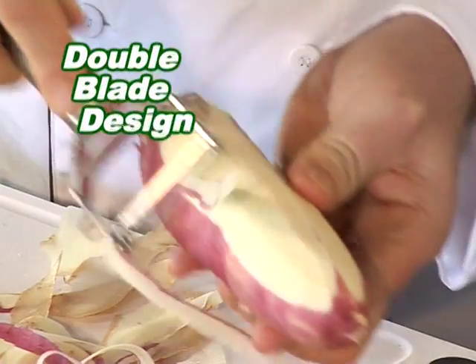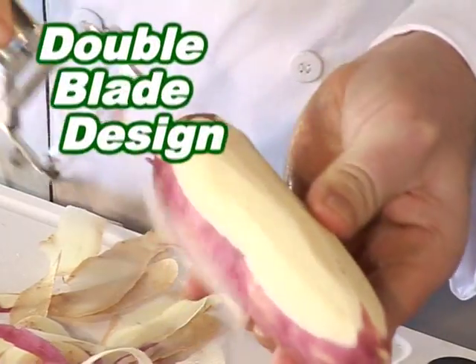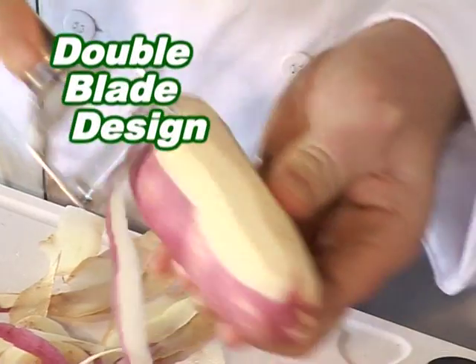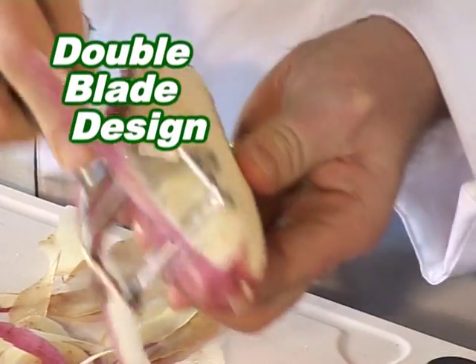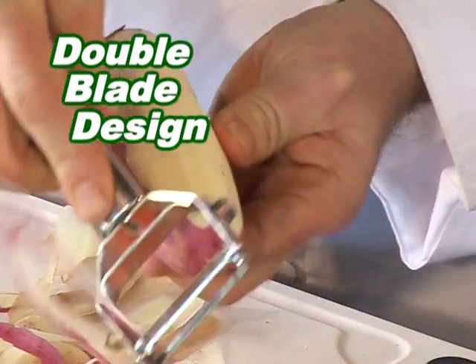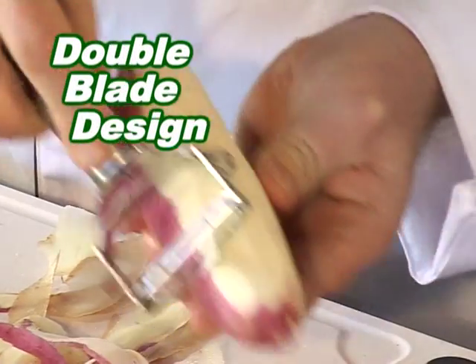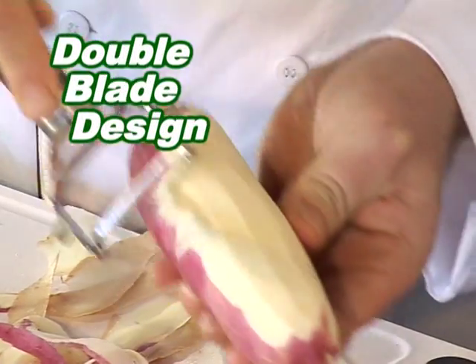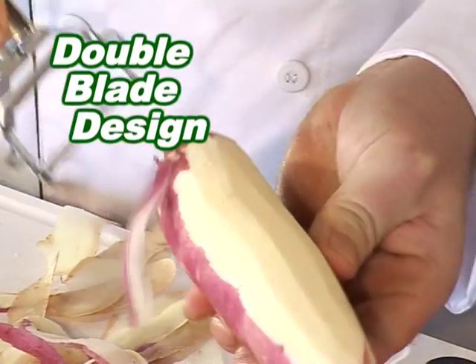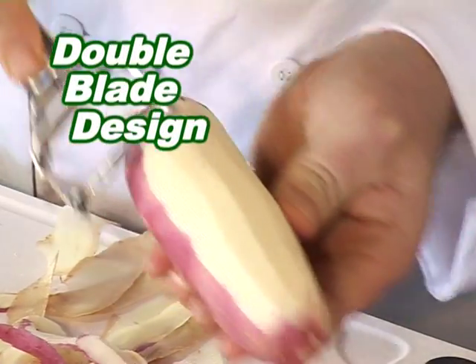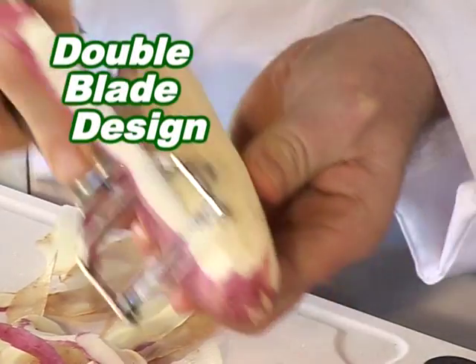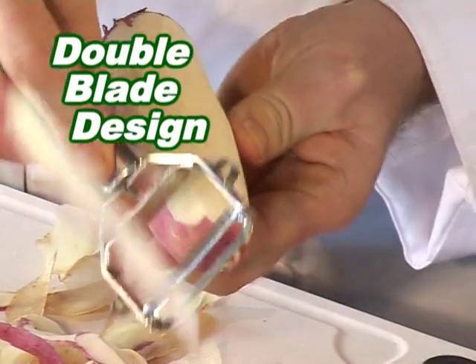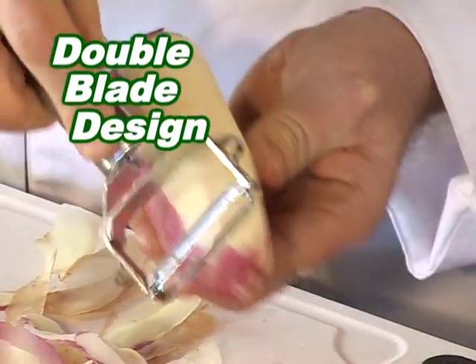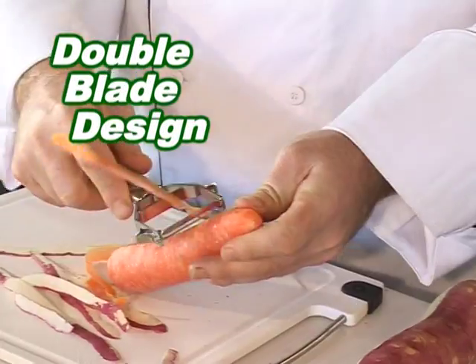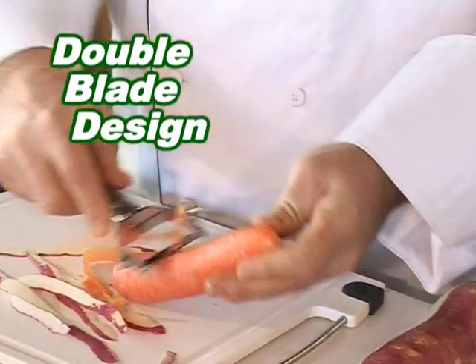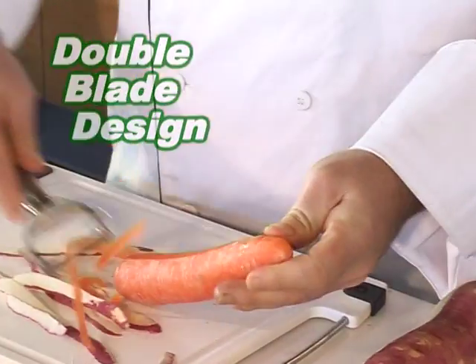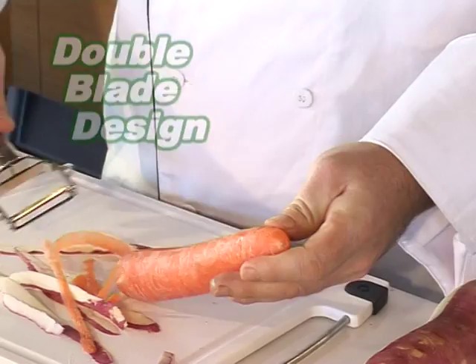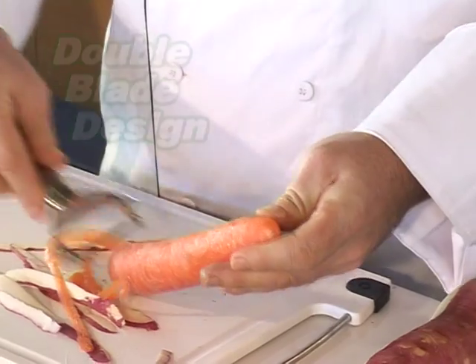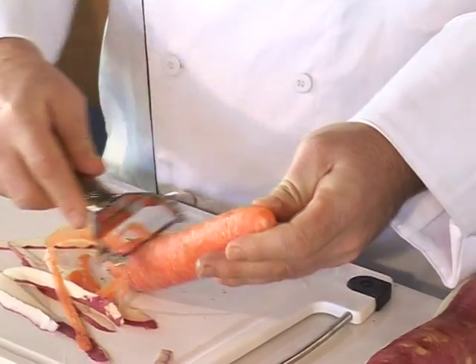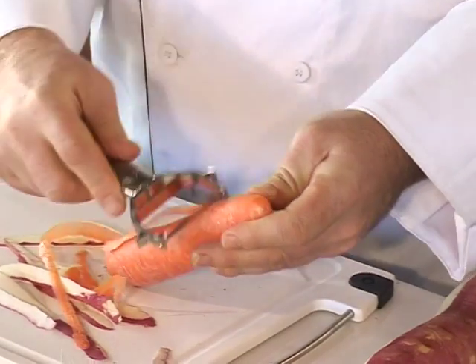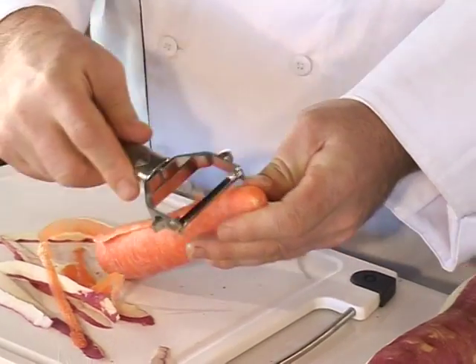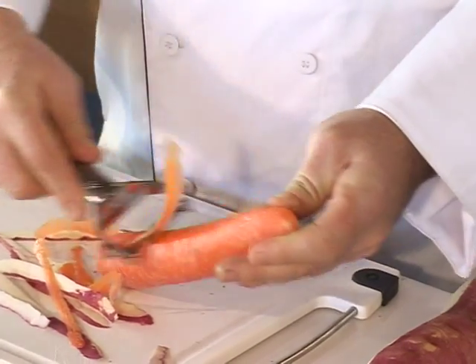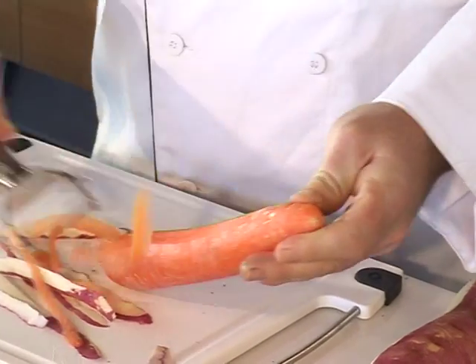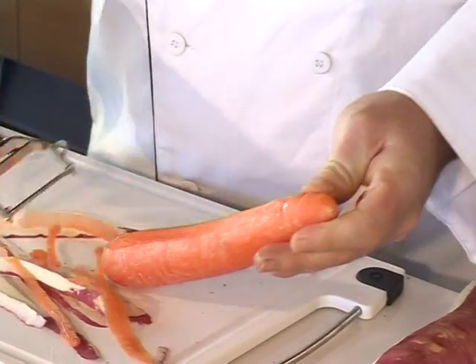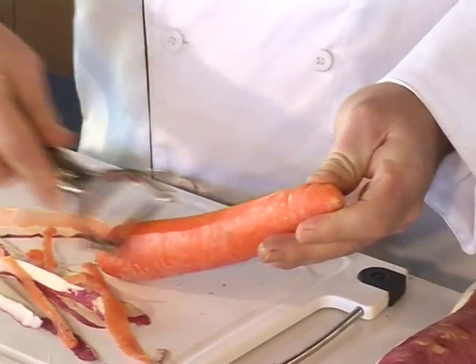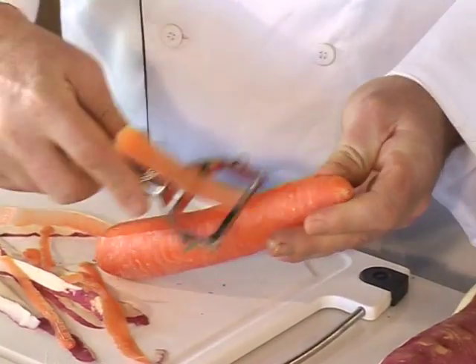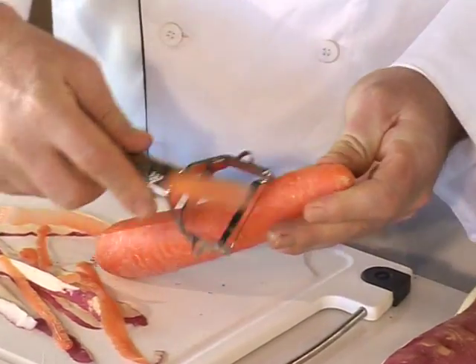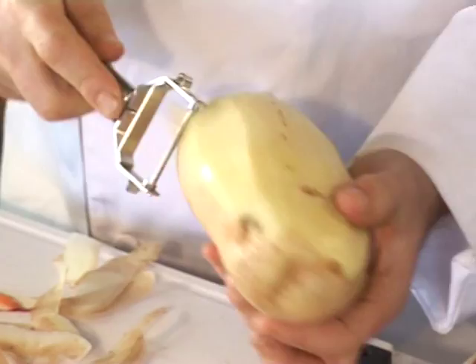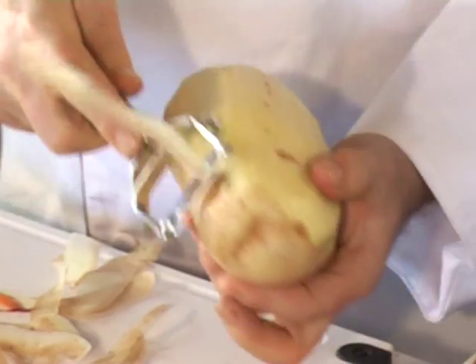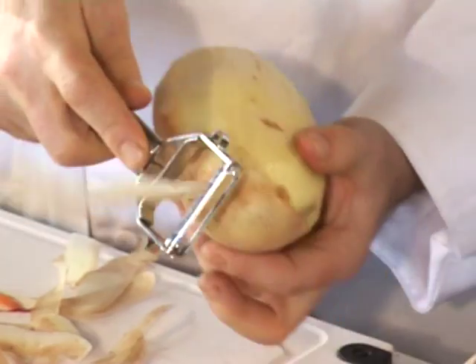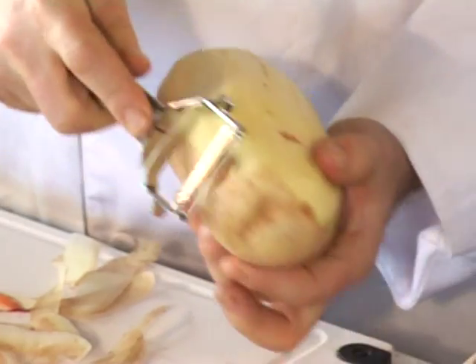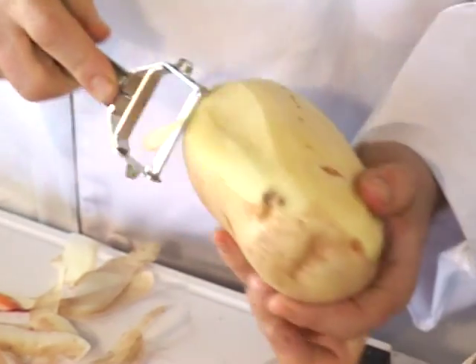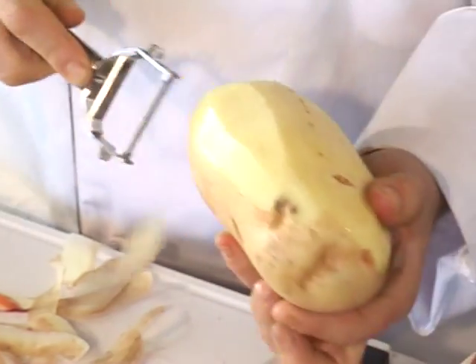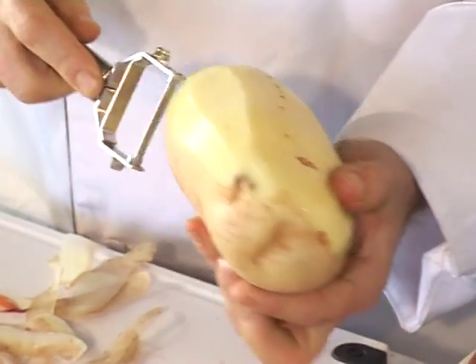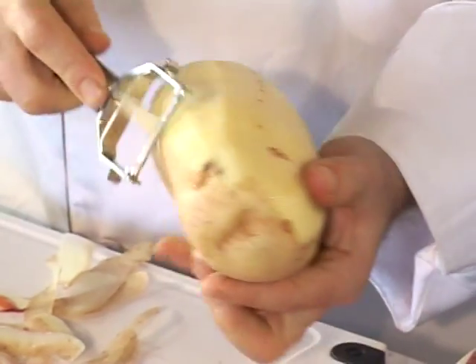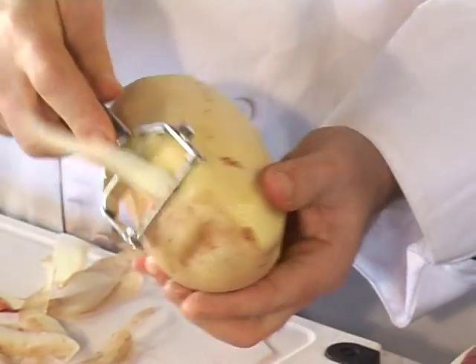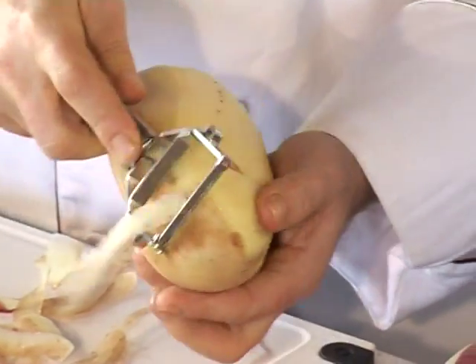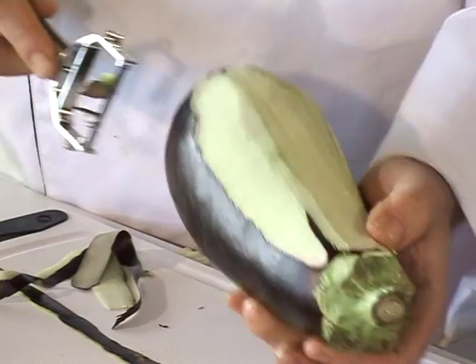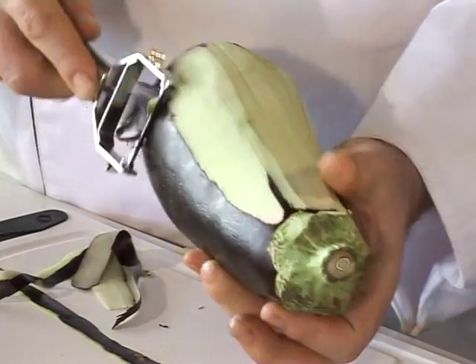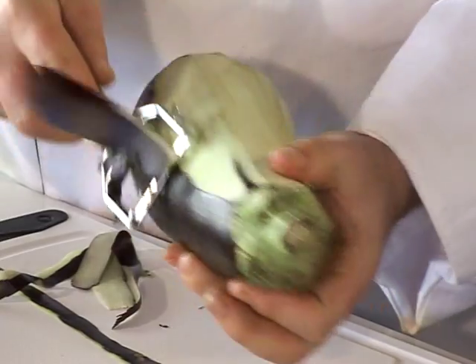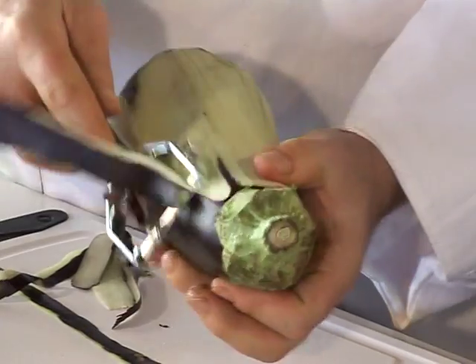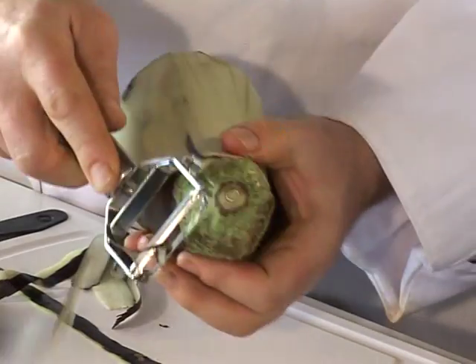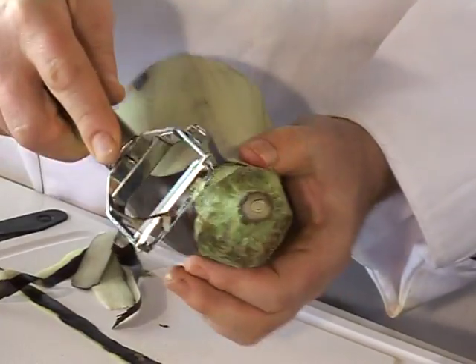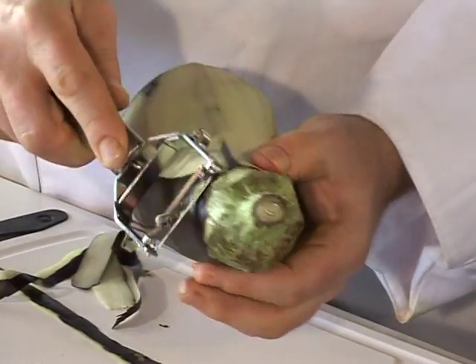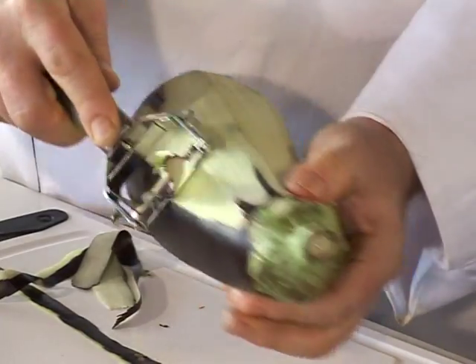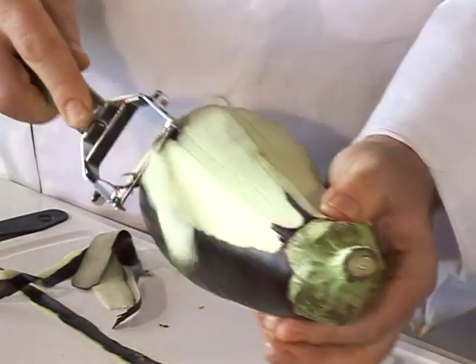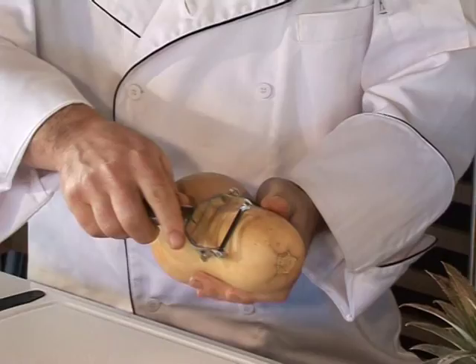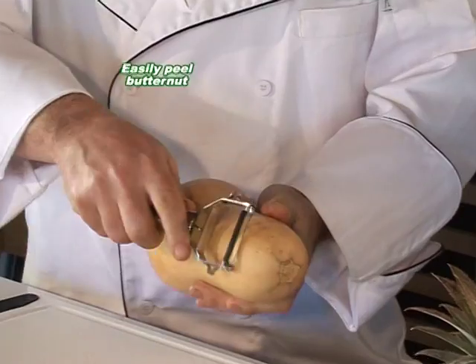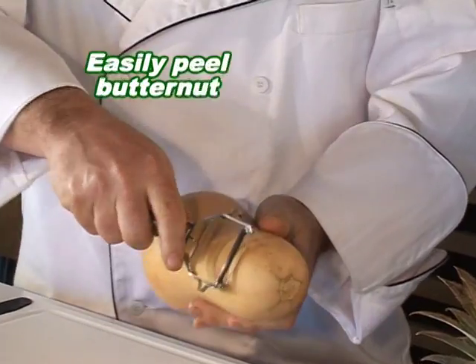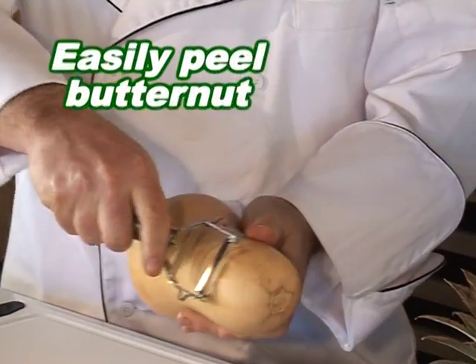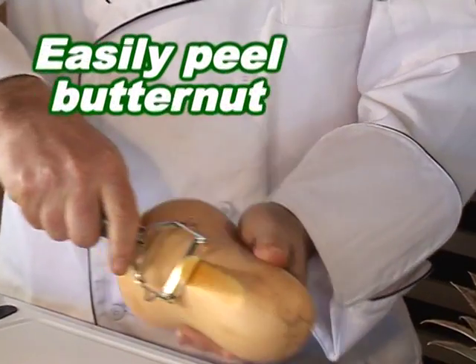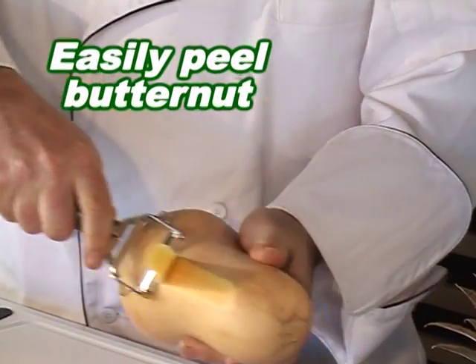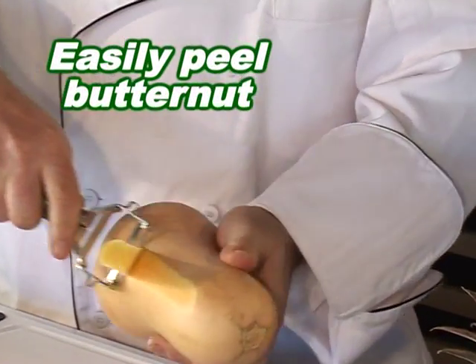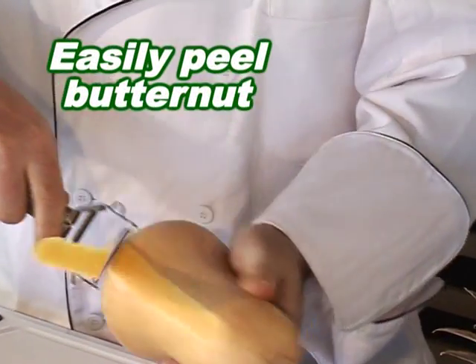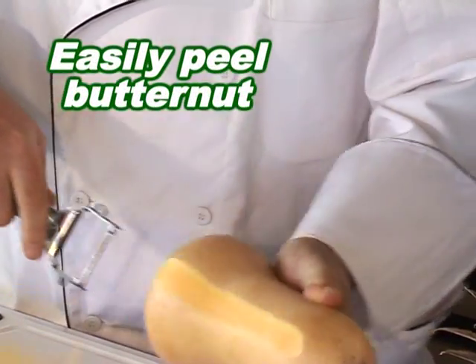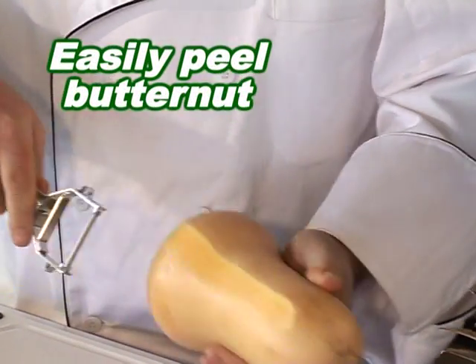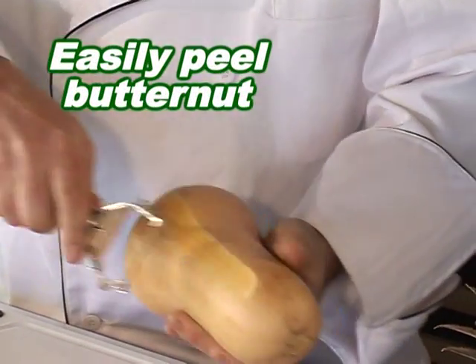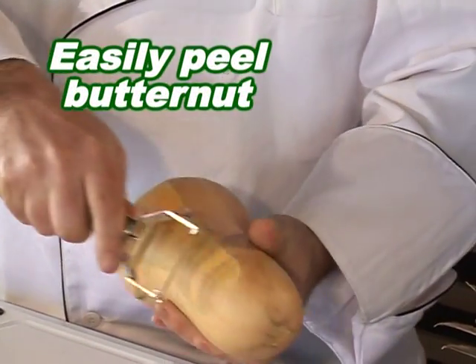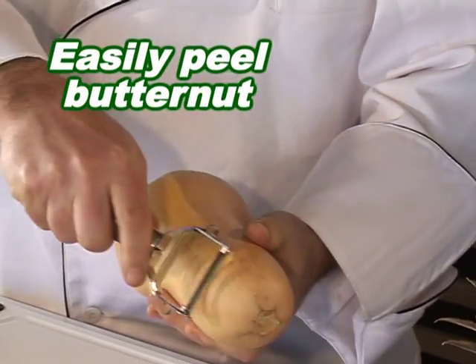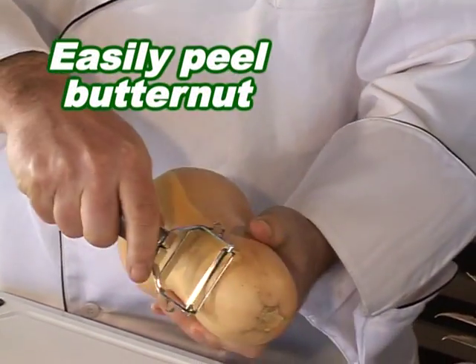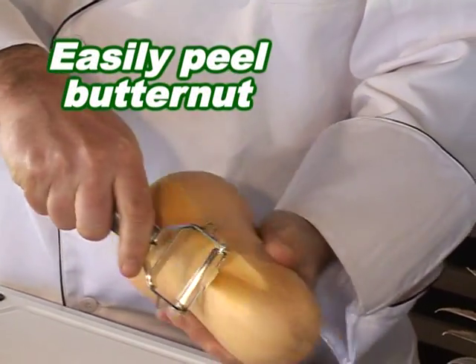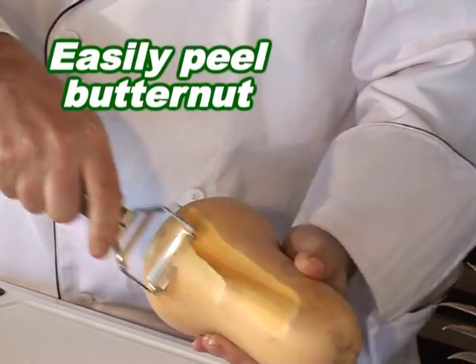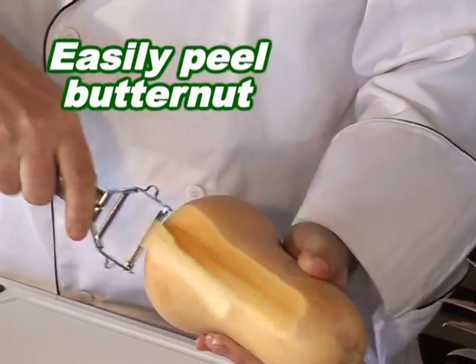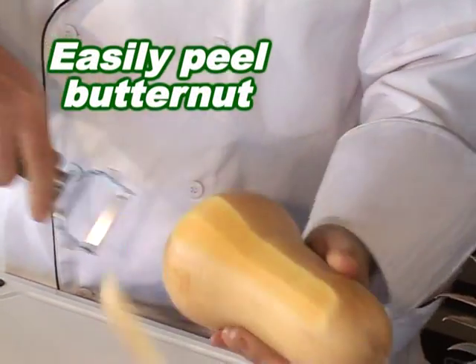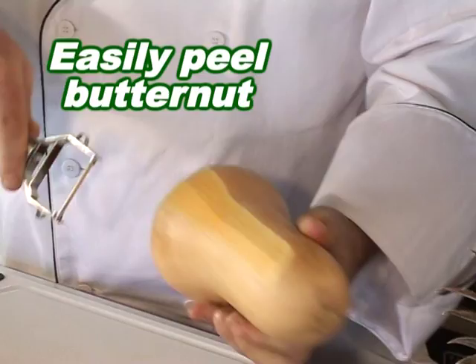The unique double blade design allows you to peel twice as fast — up and down, back and forth. And to peel a butternut is a pleasure.